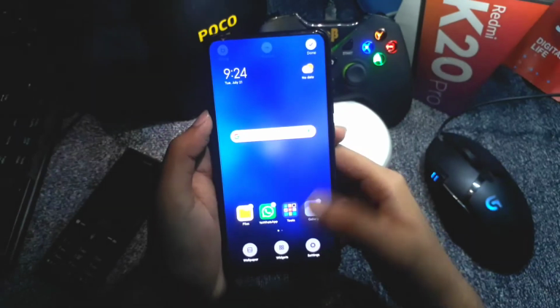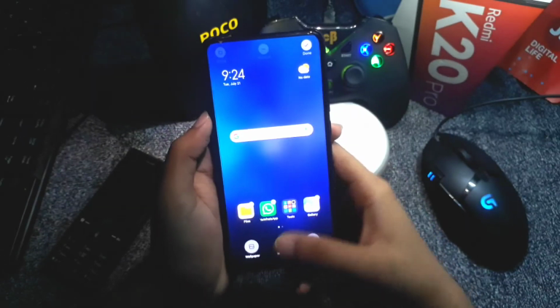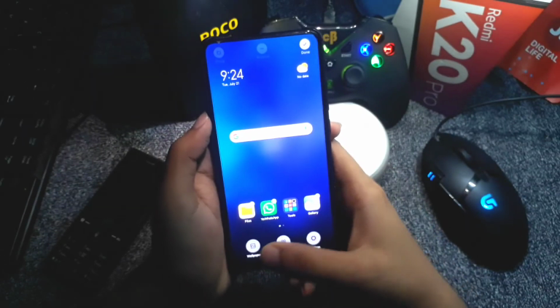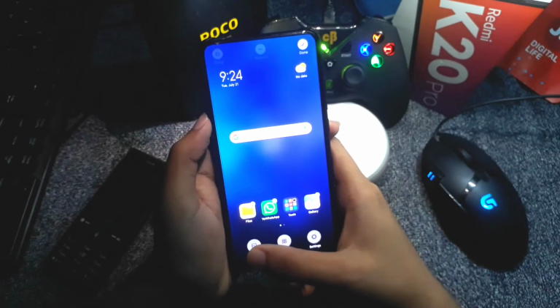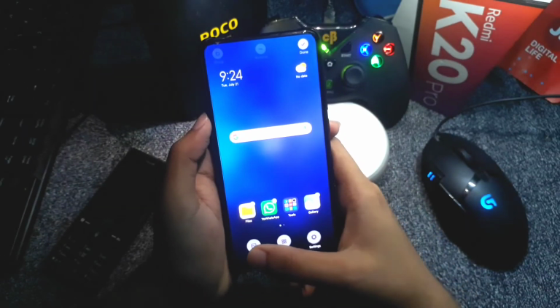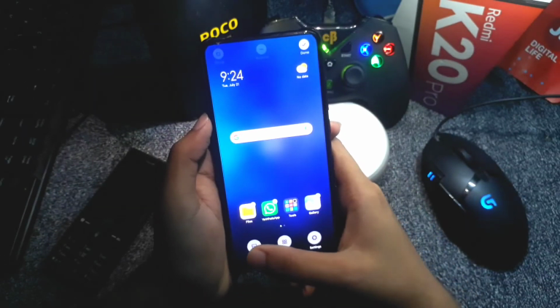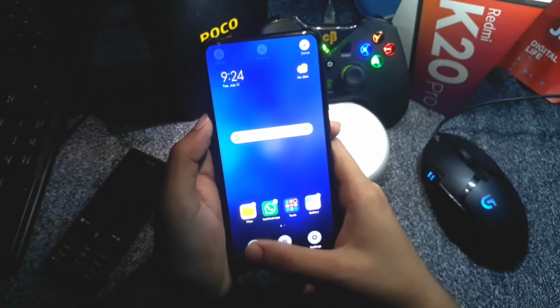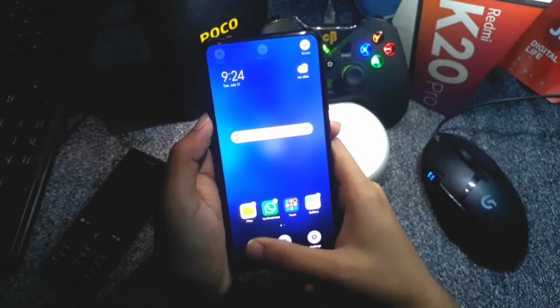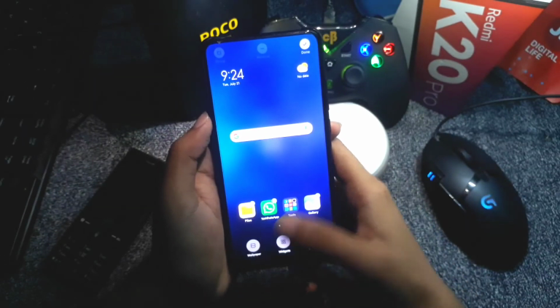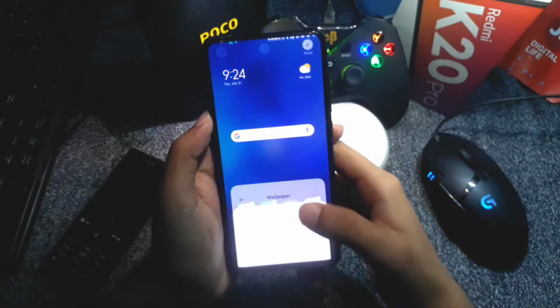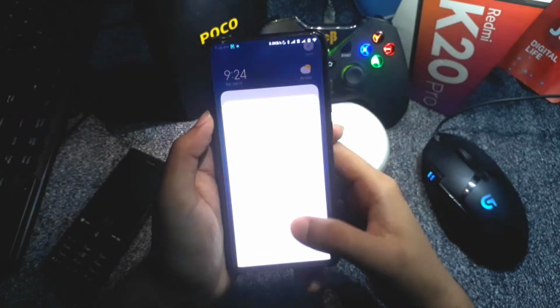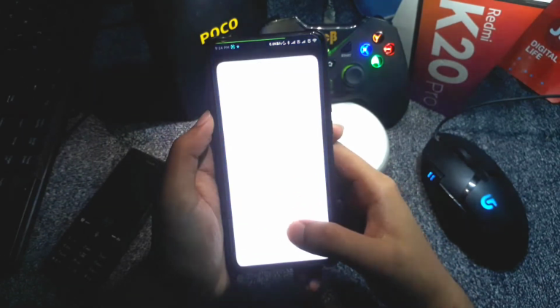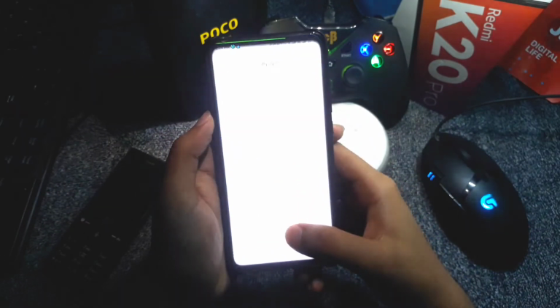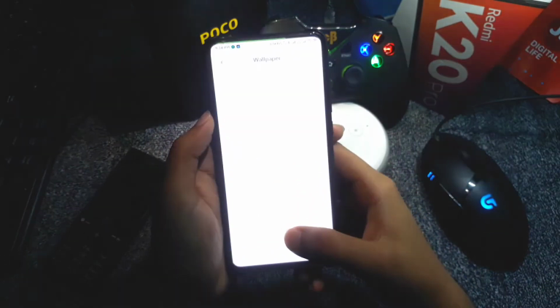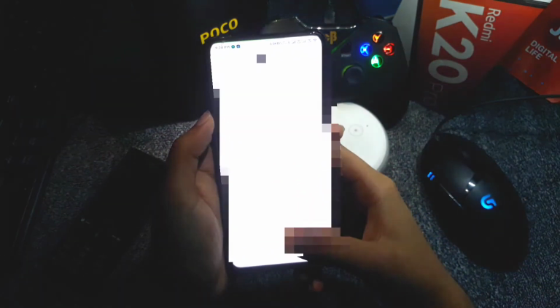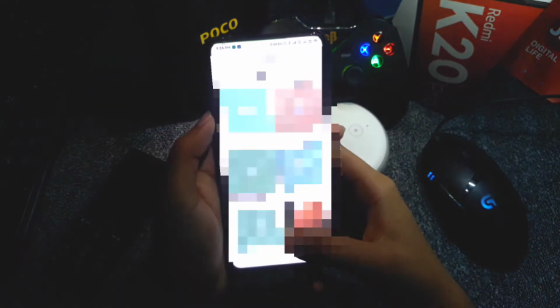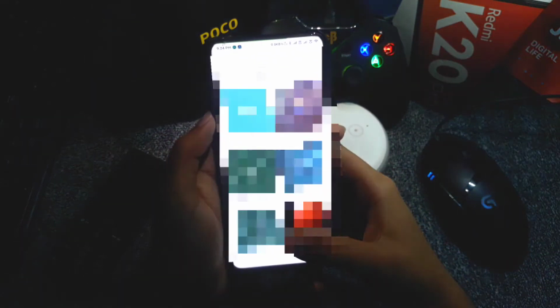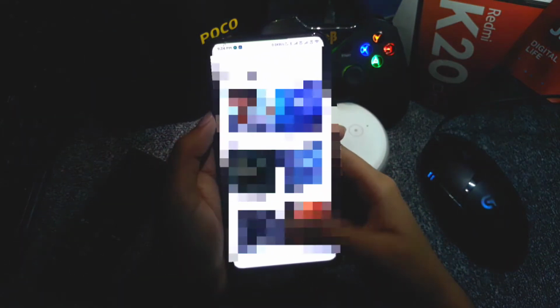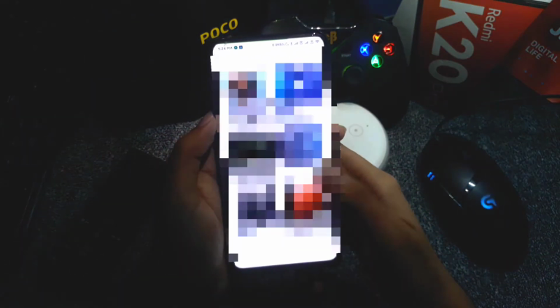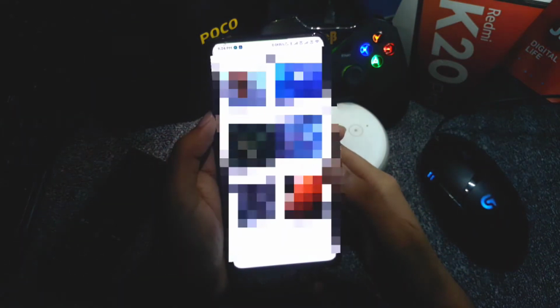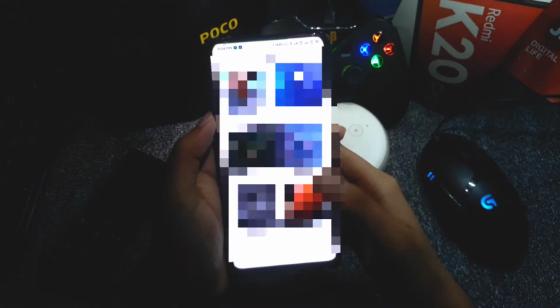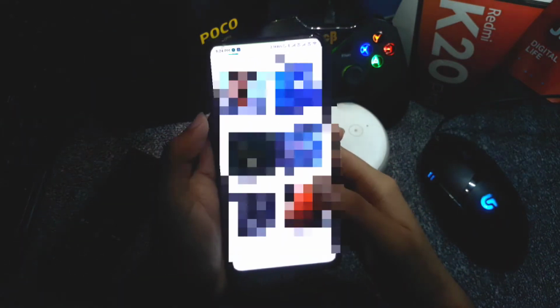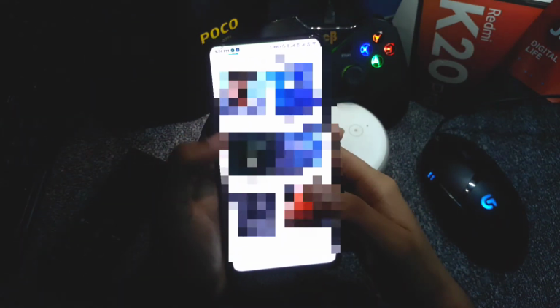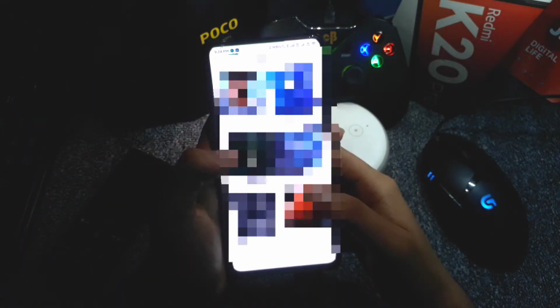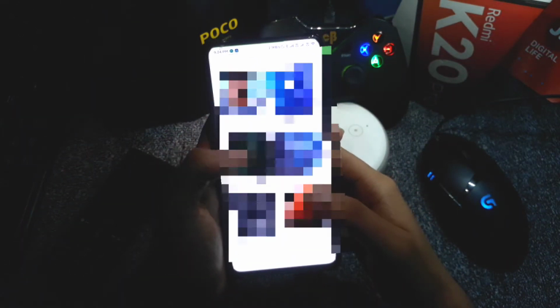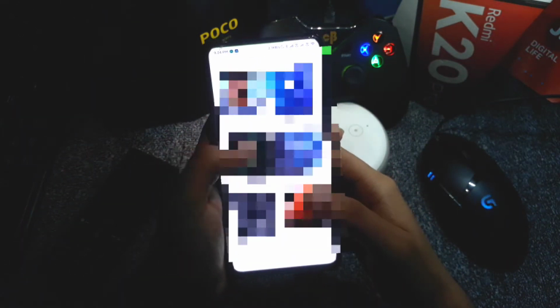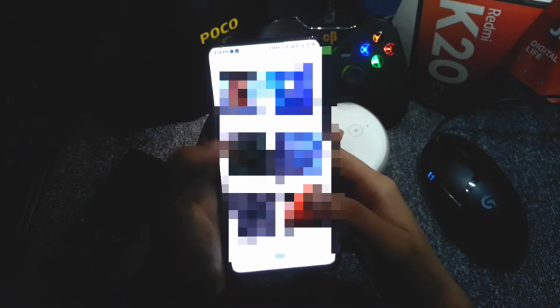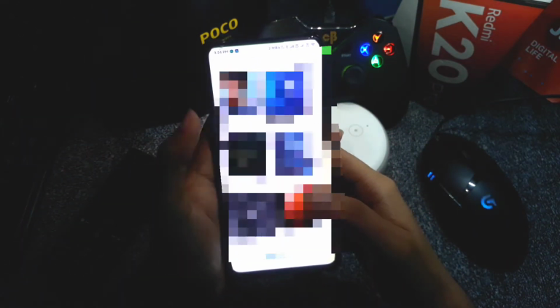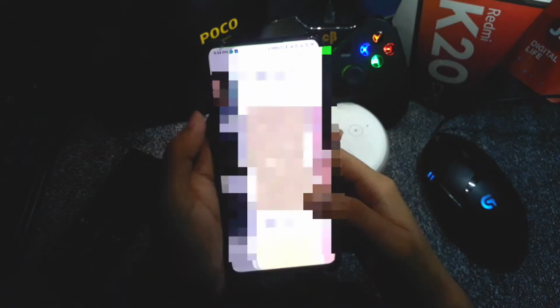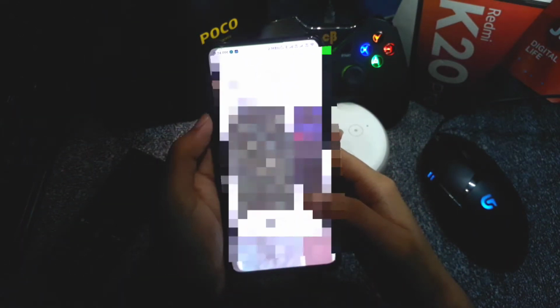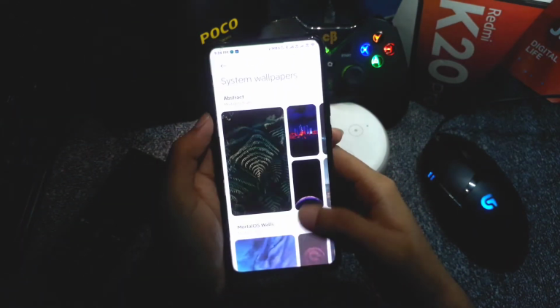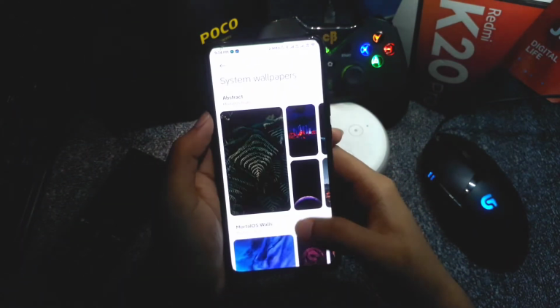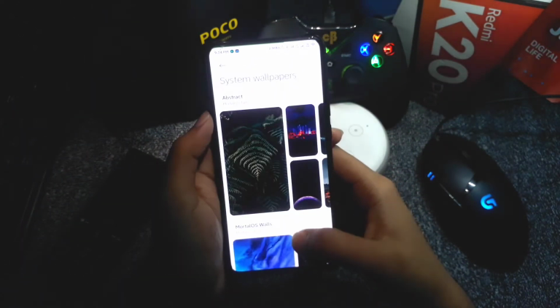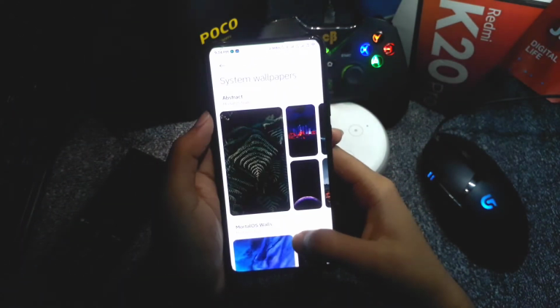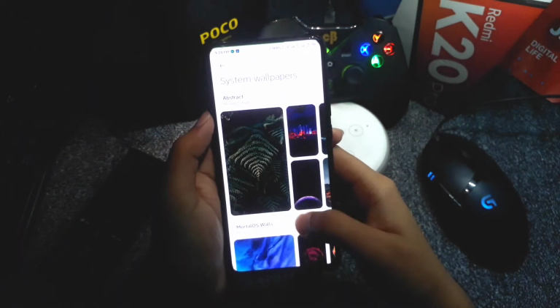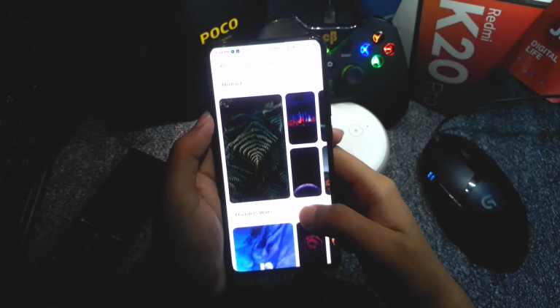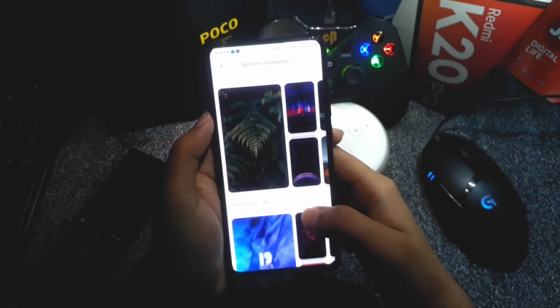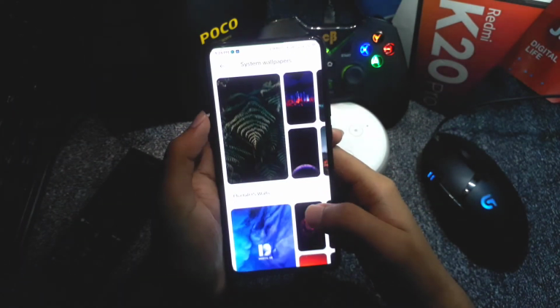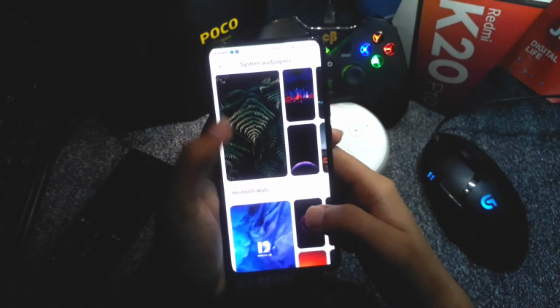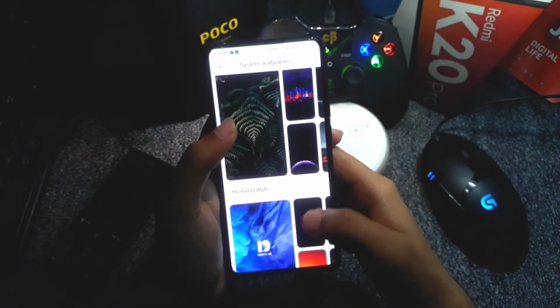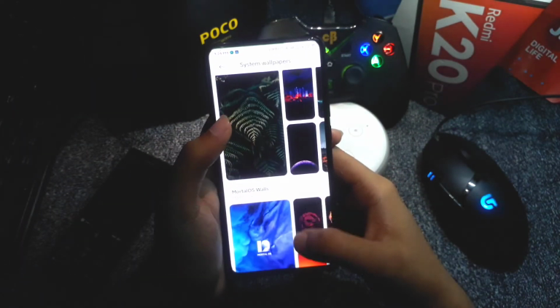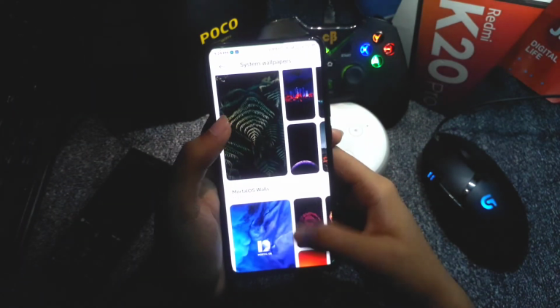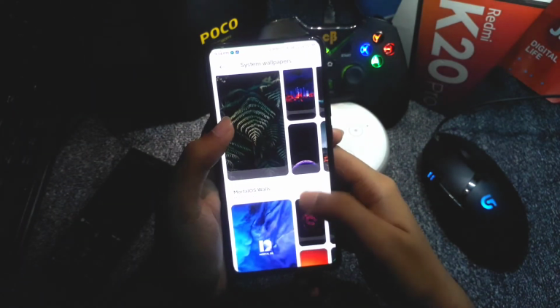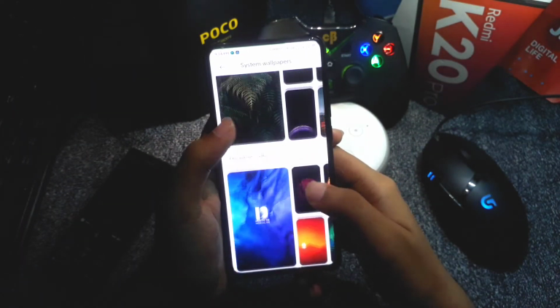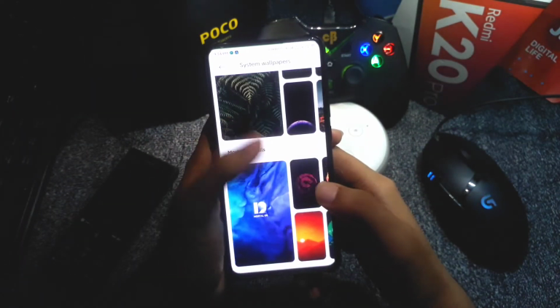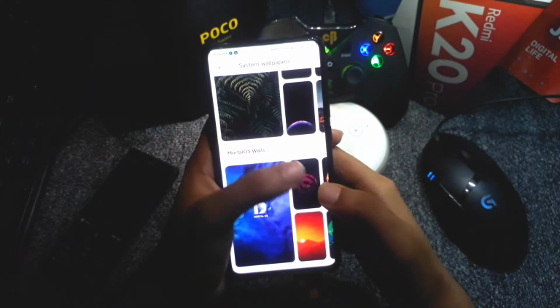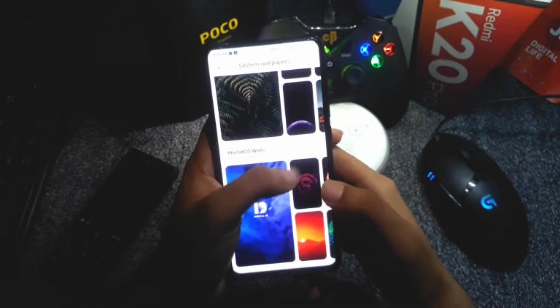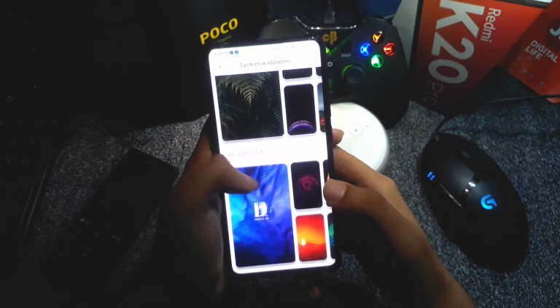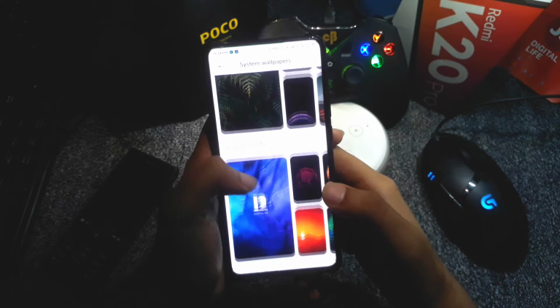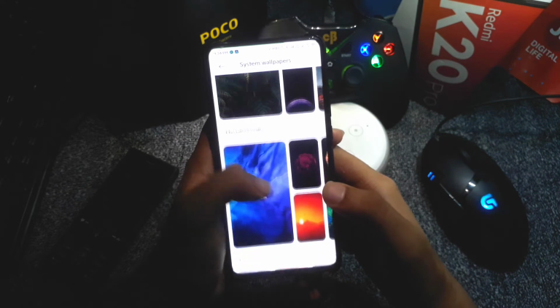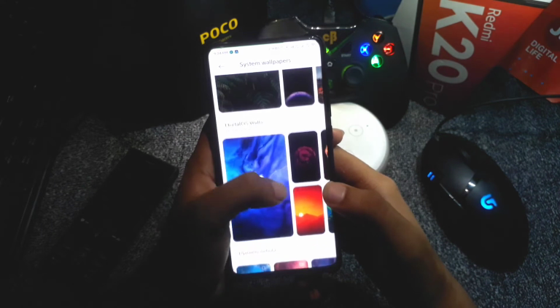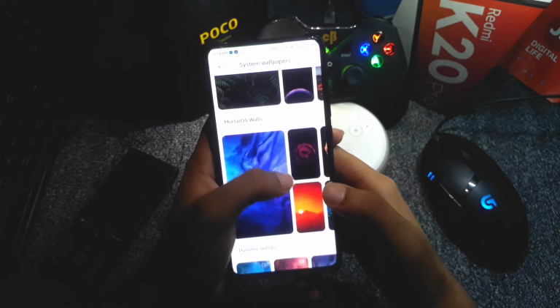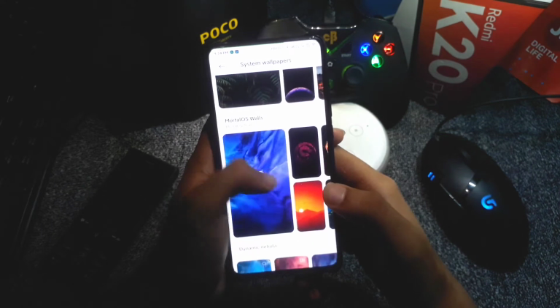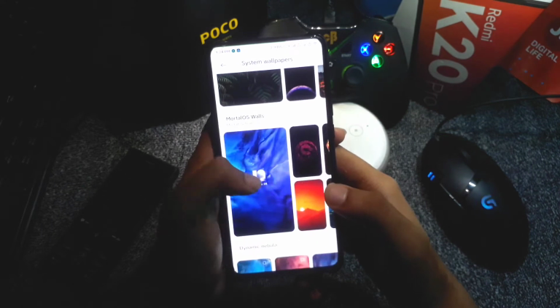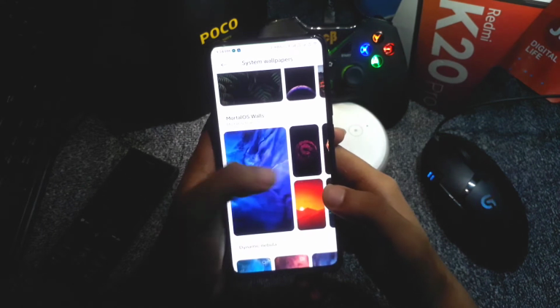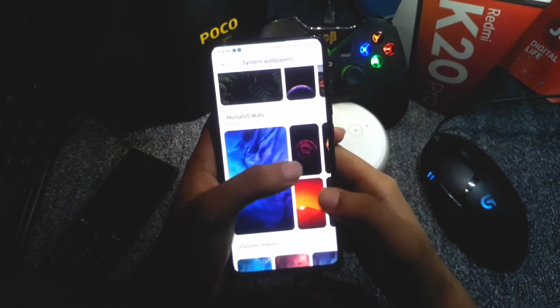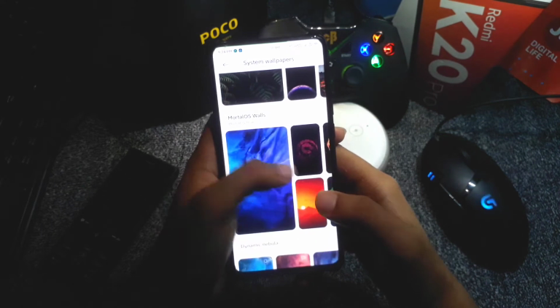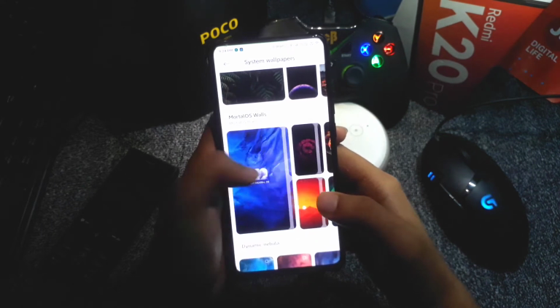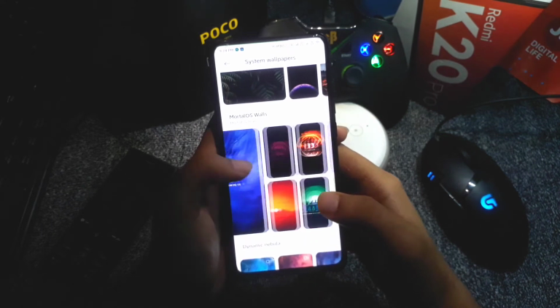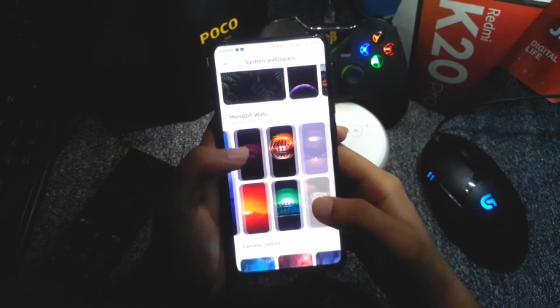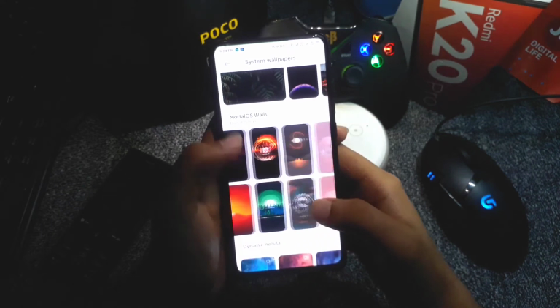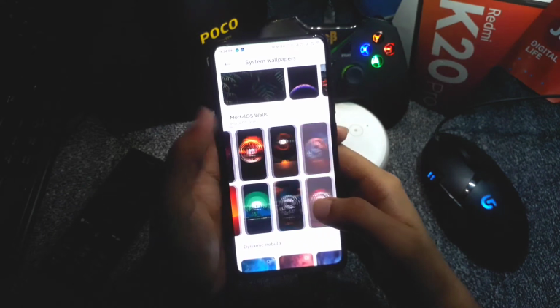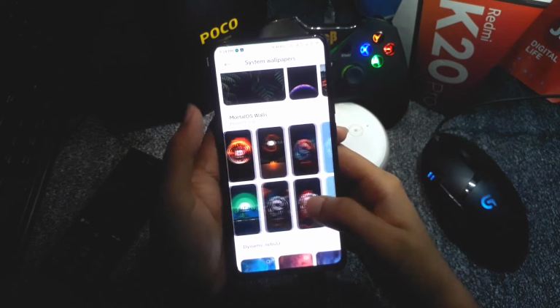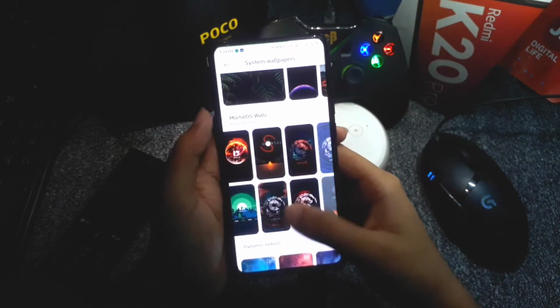In the below section we get an icon size changer, home screen layout changer, and more options.